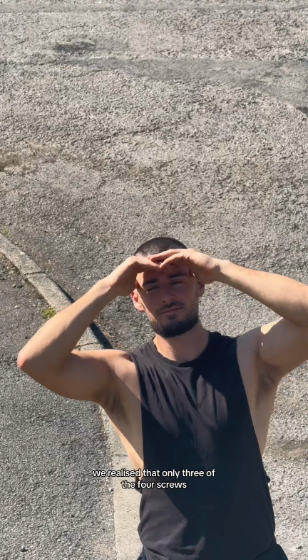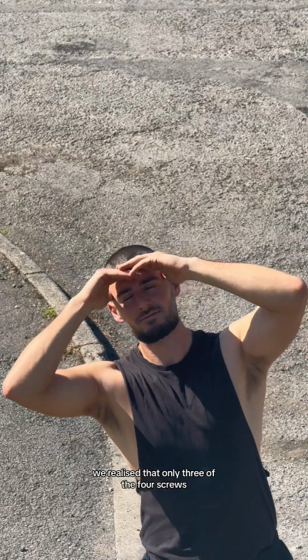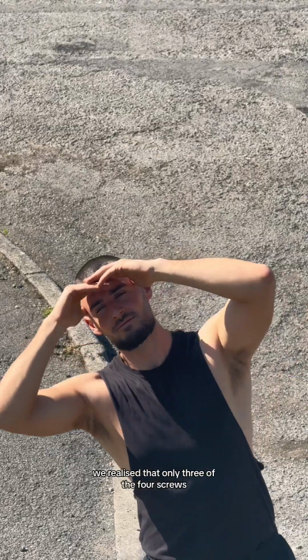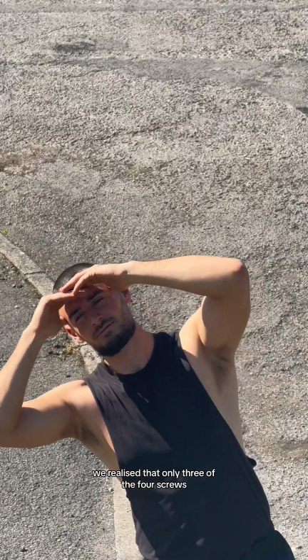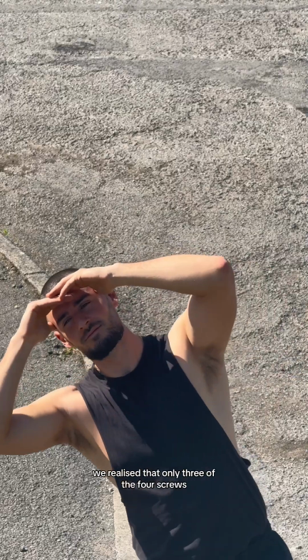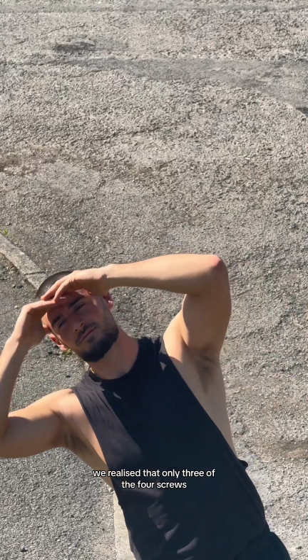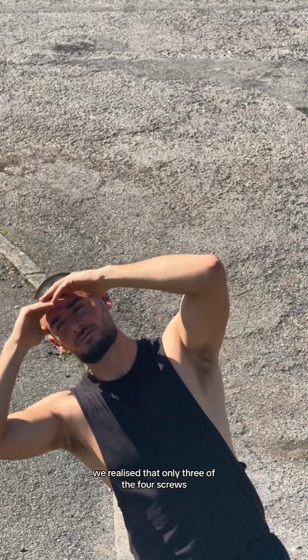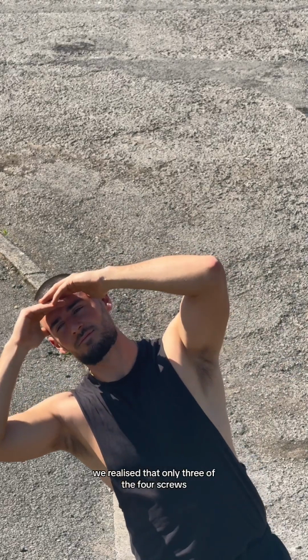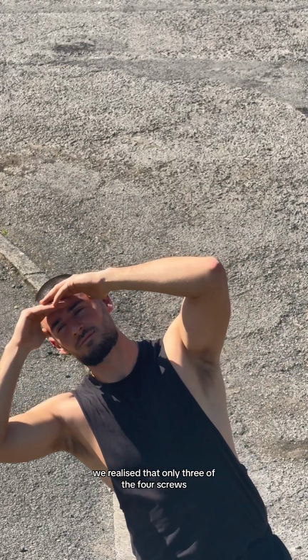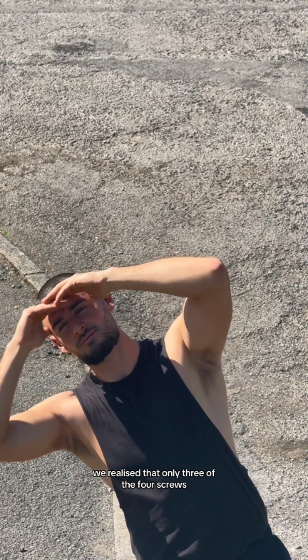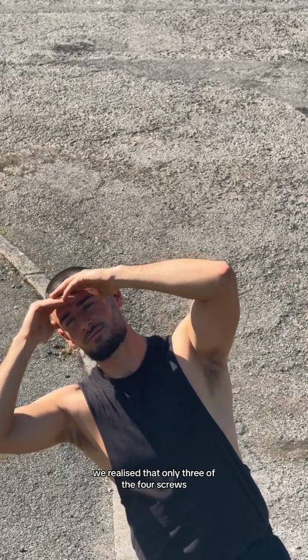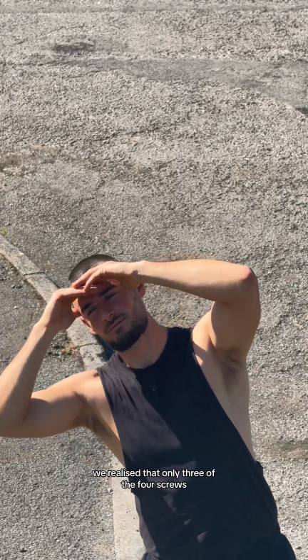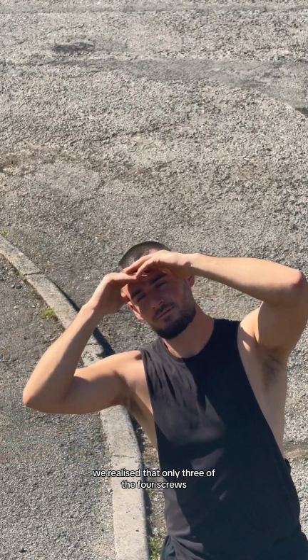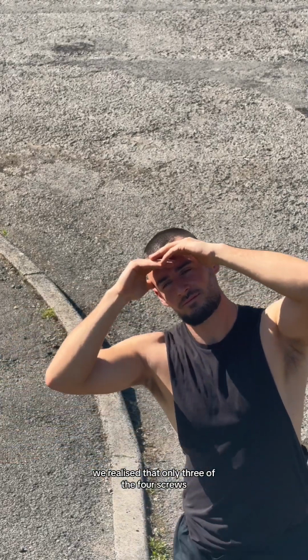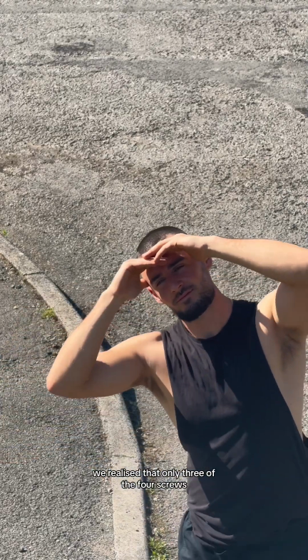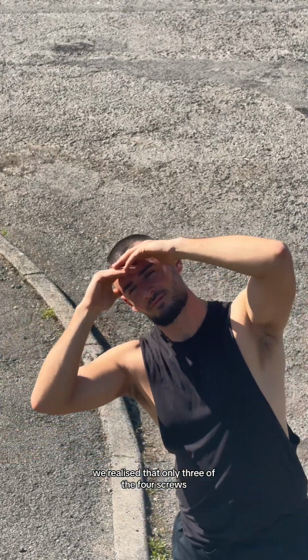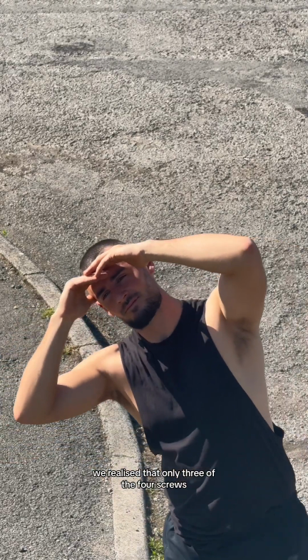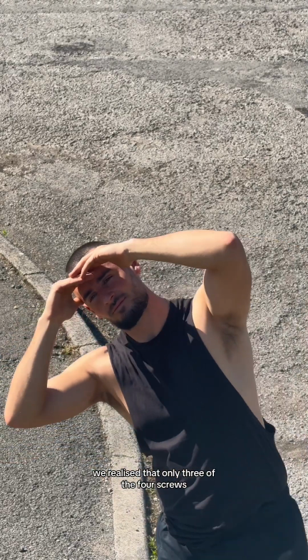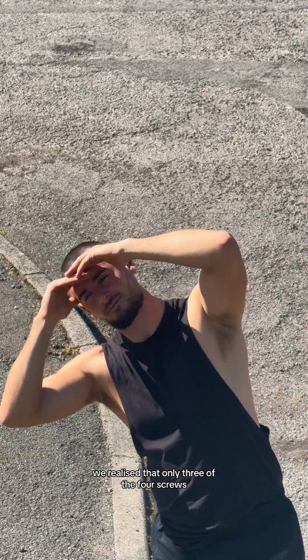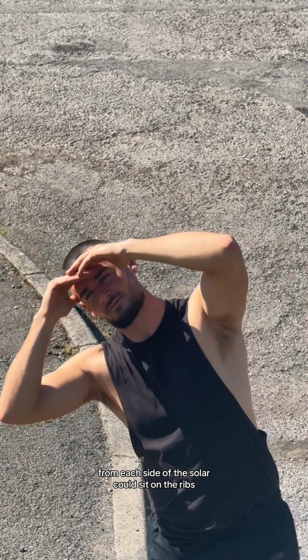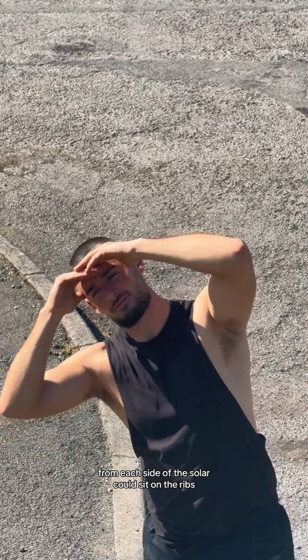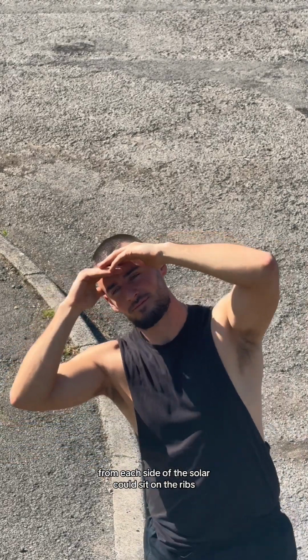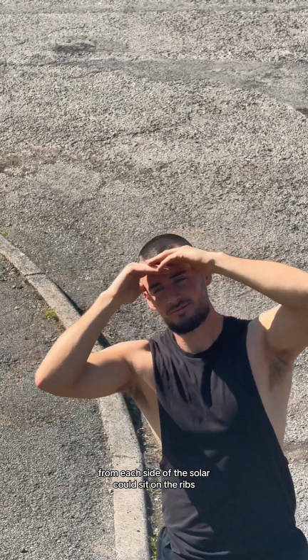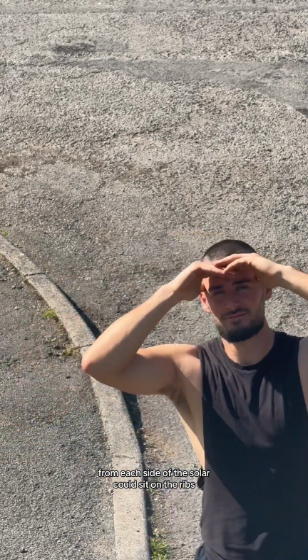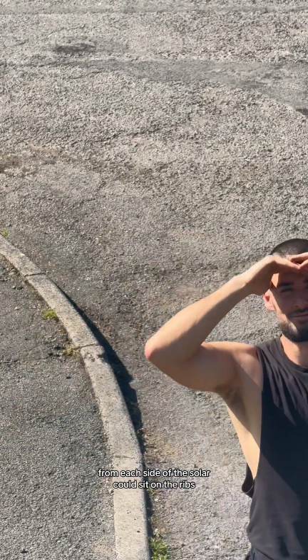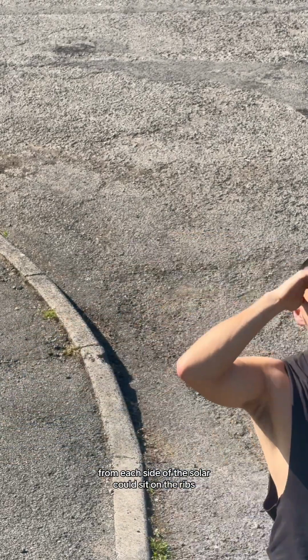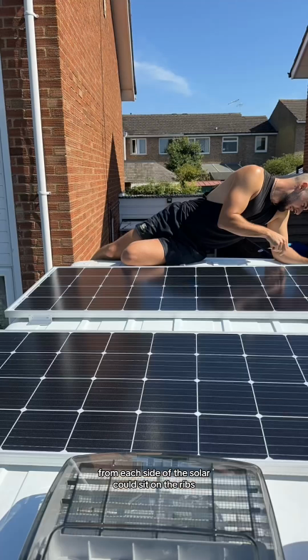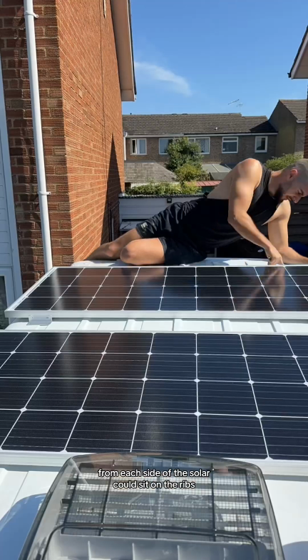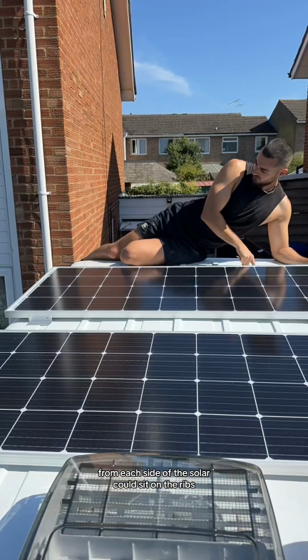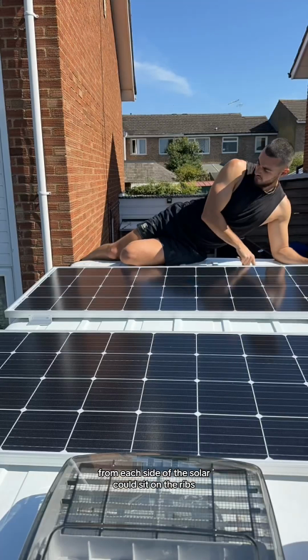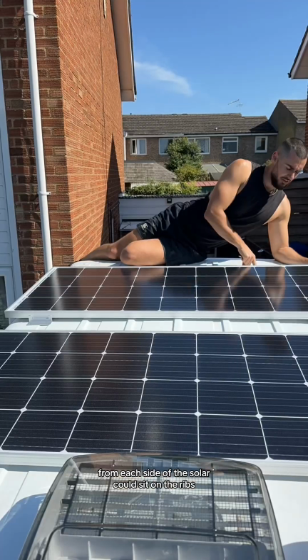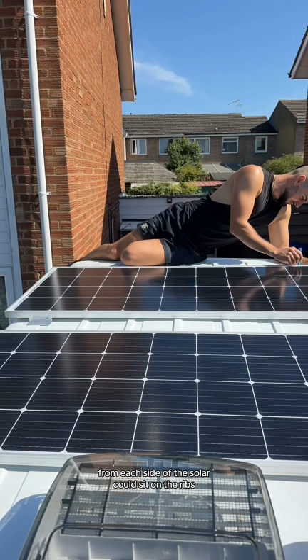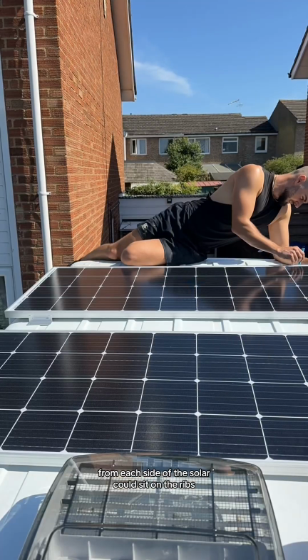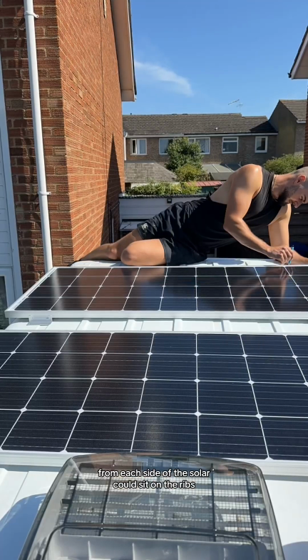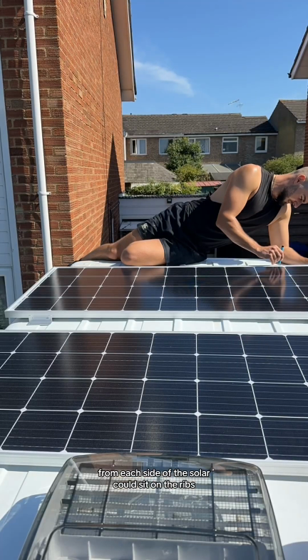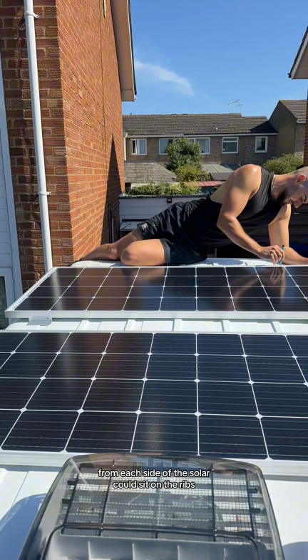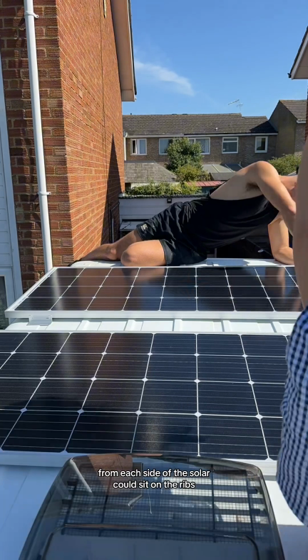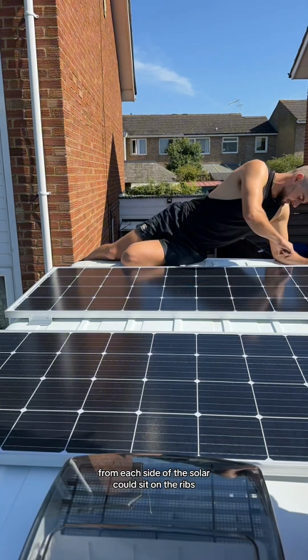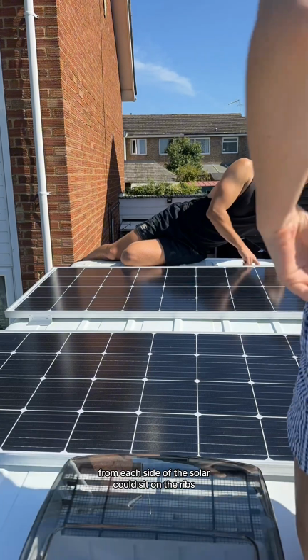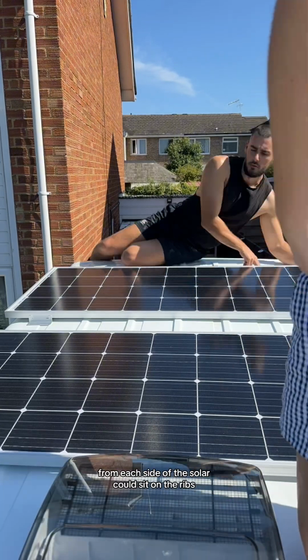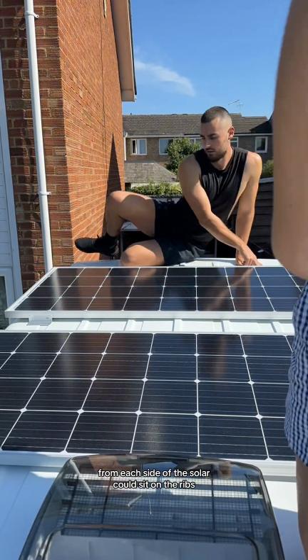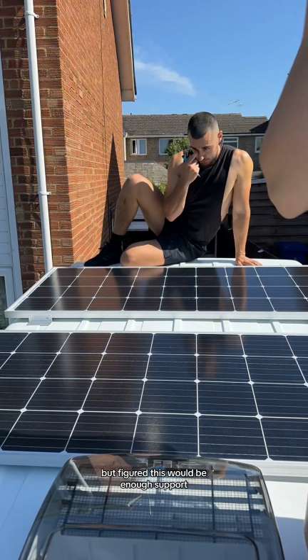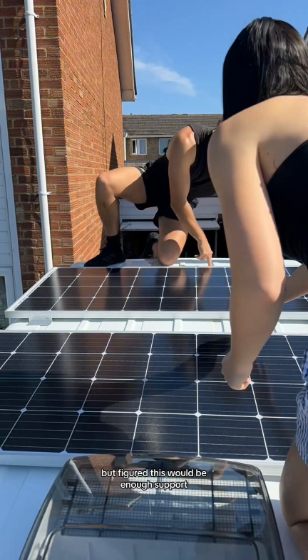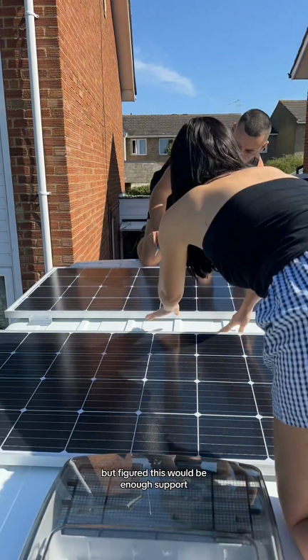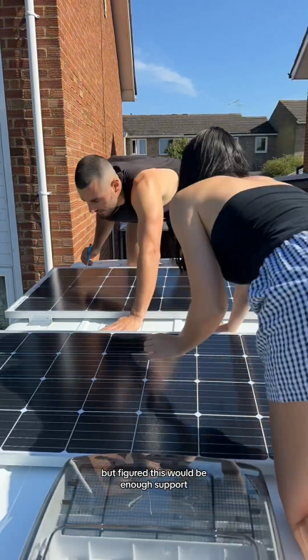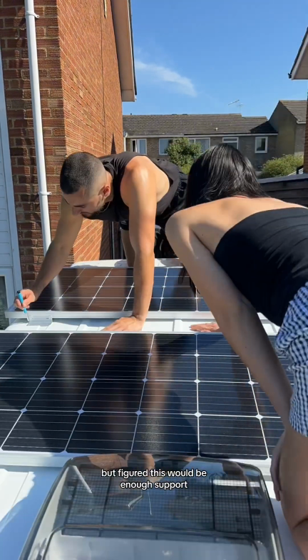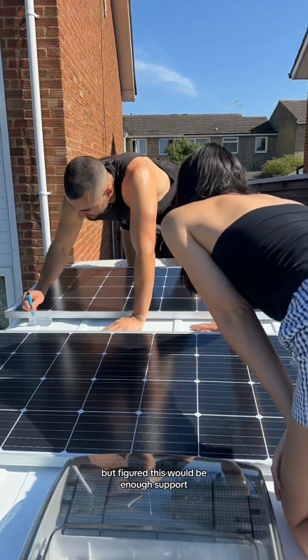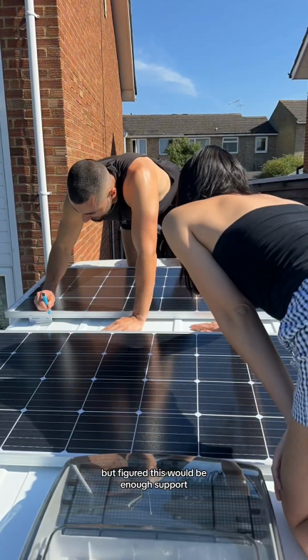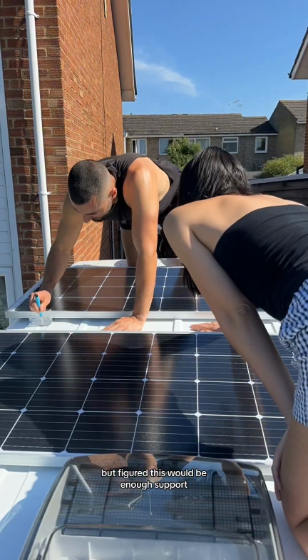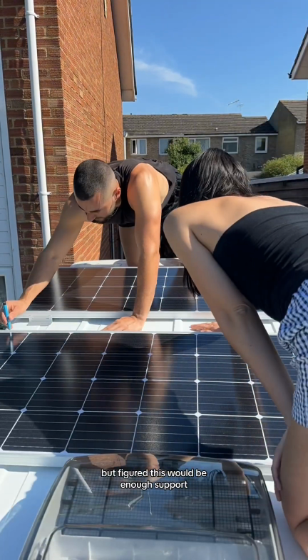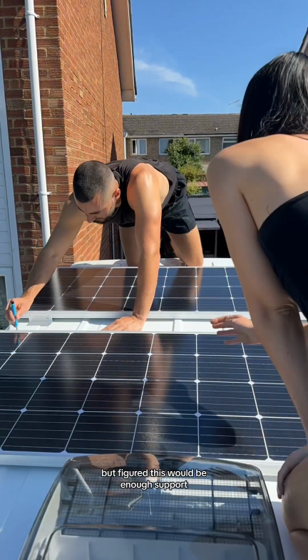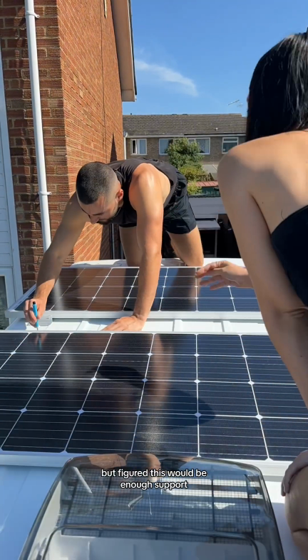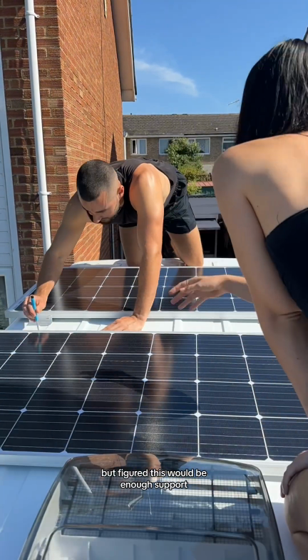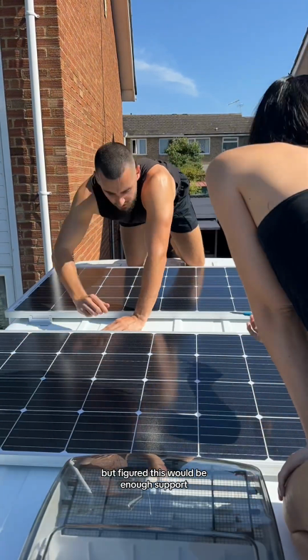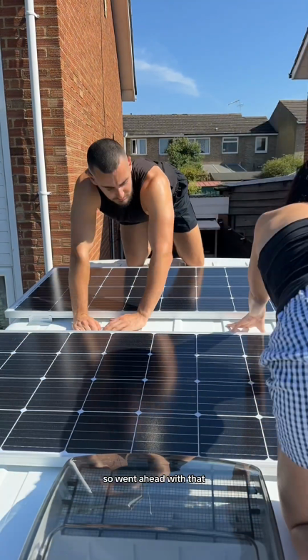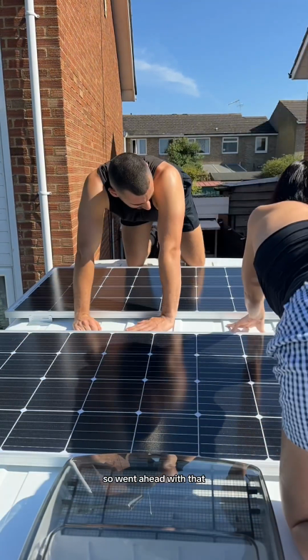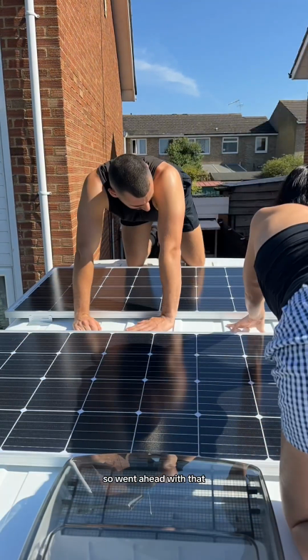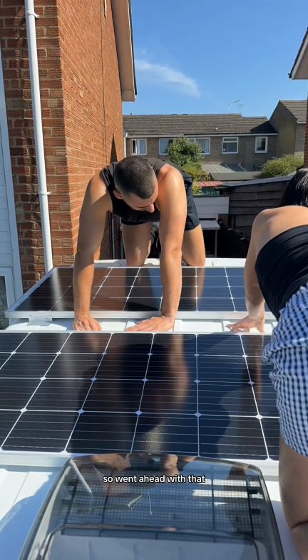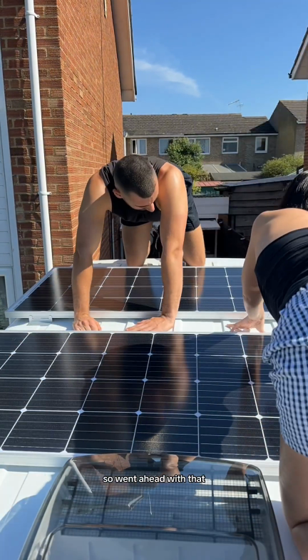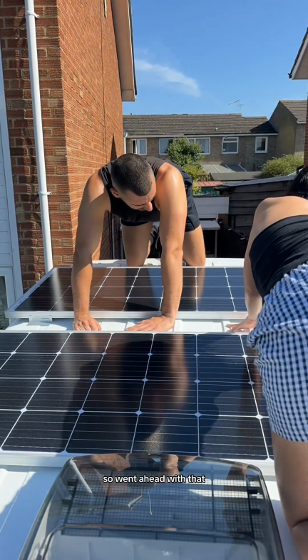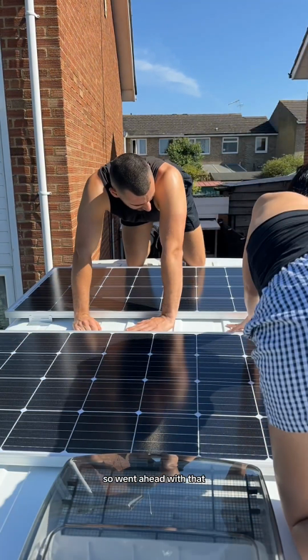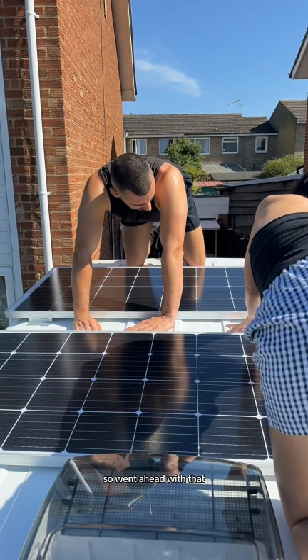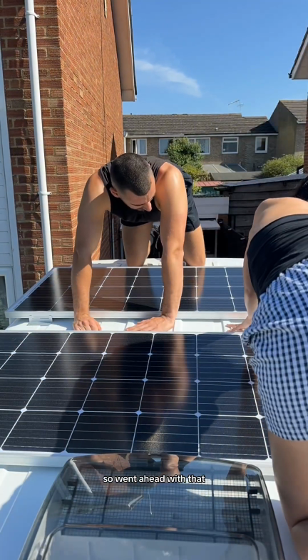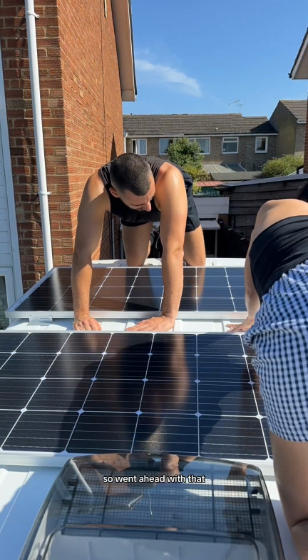We realised that only three of the four screws from each side of the solar could sit on the ribs, but figured this would be enough support so went ahead with that.